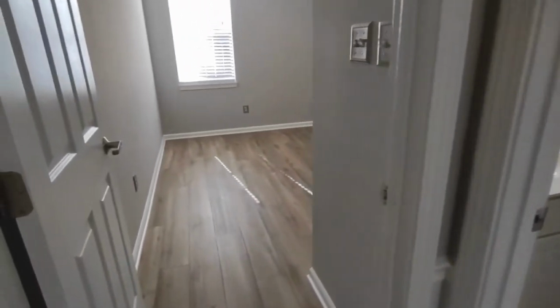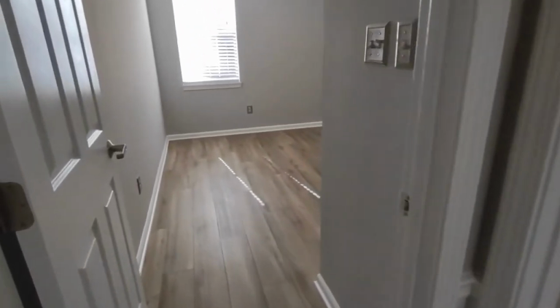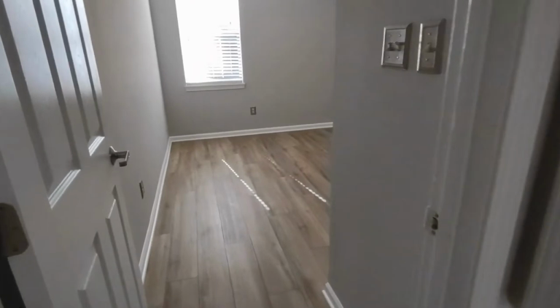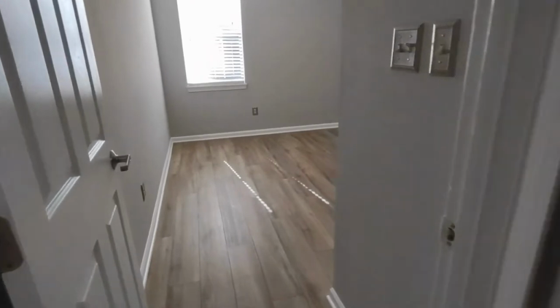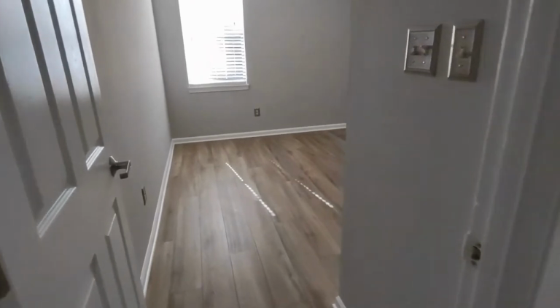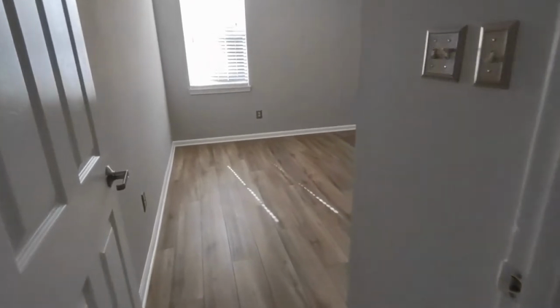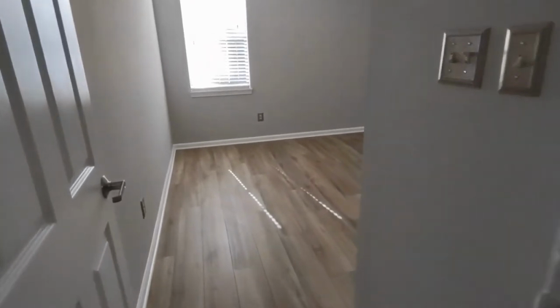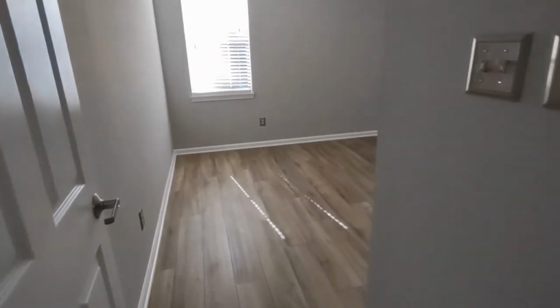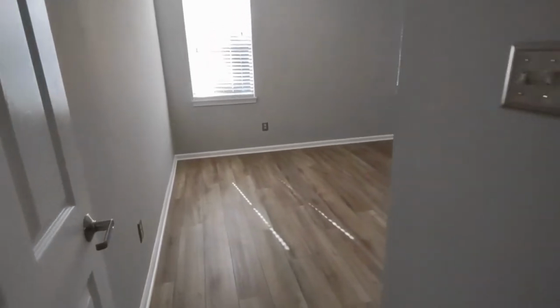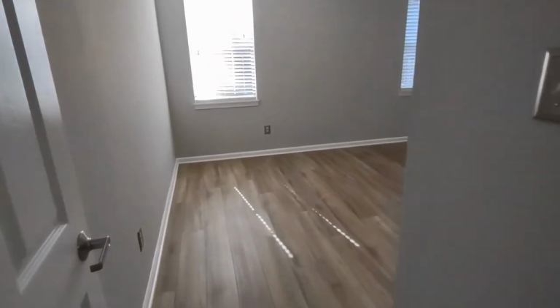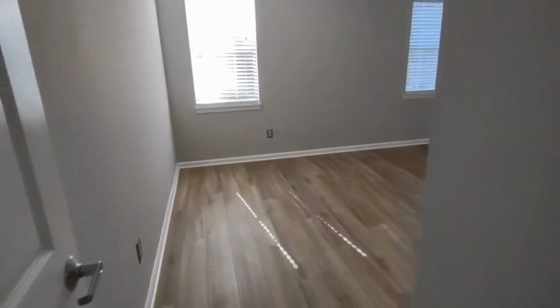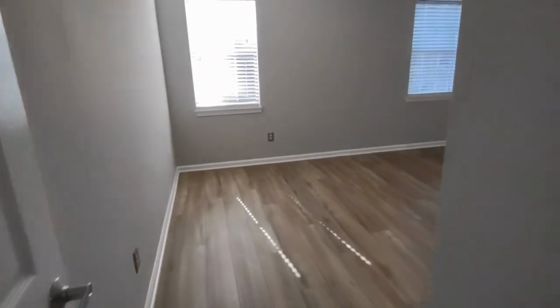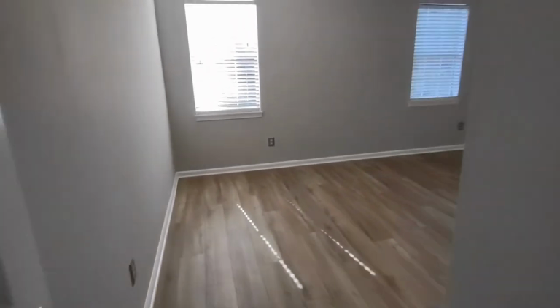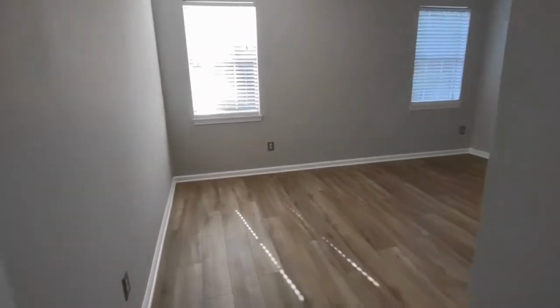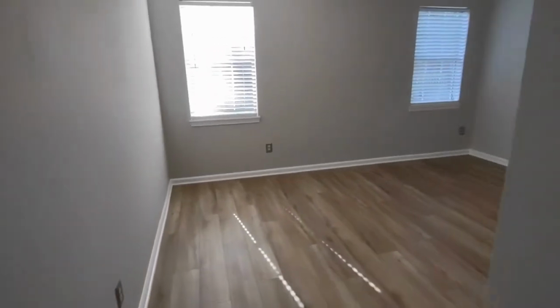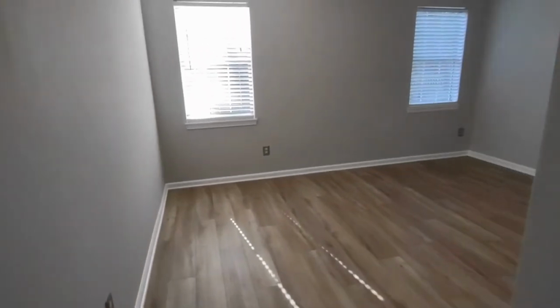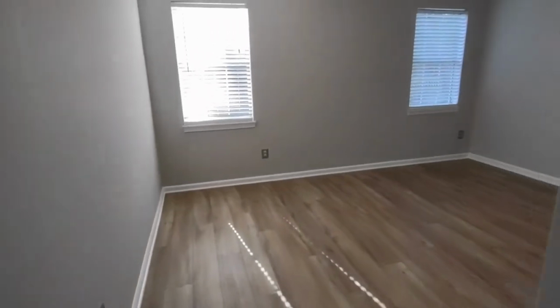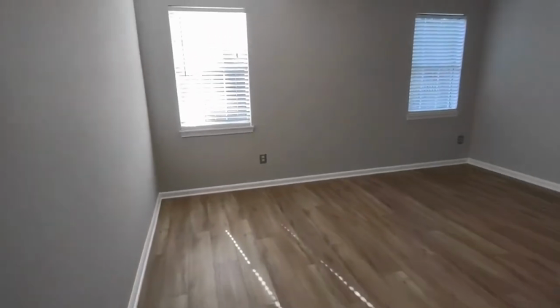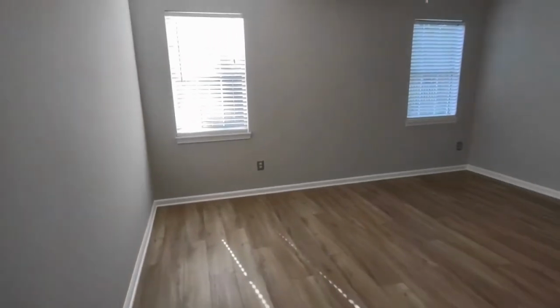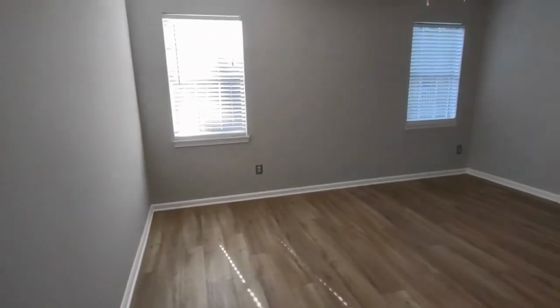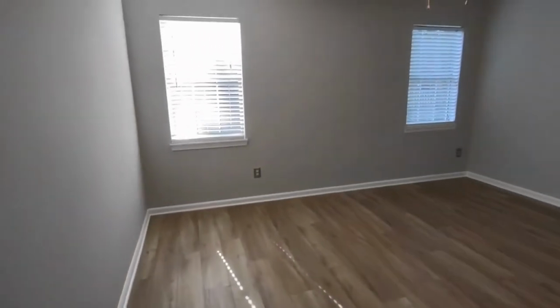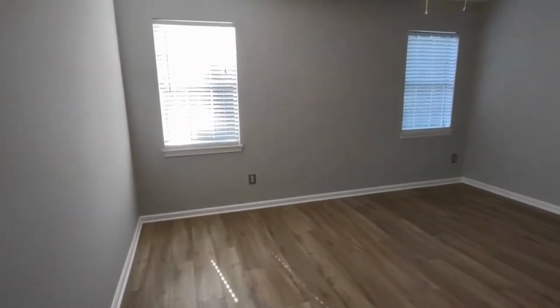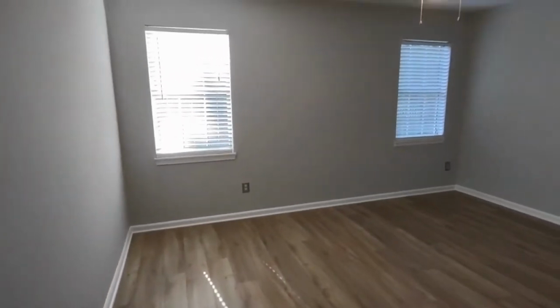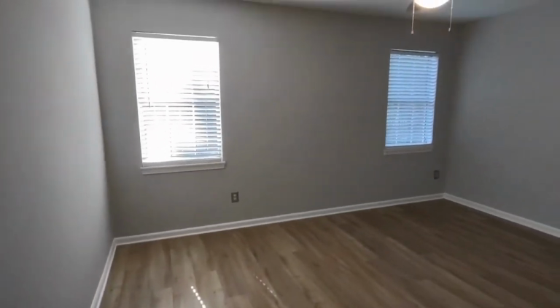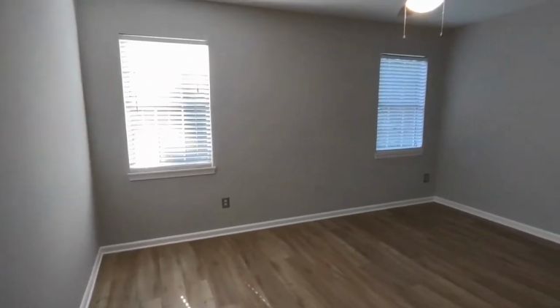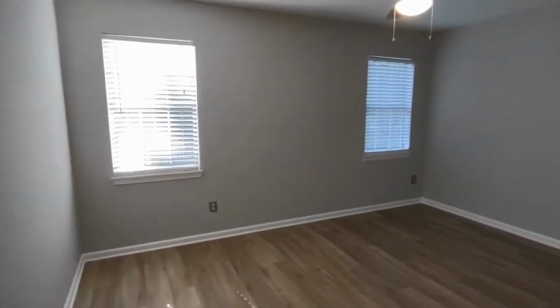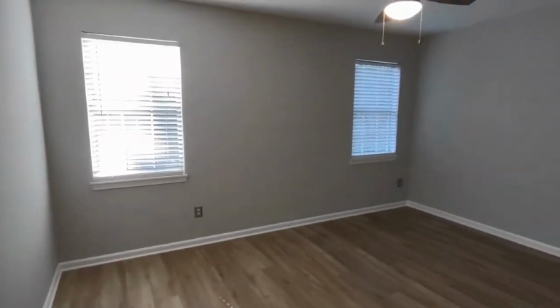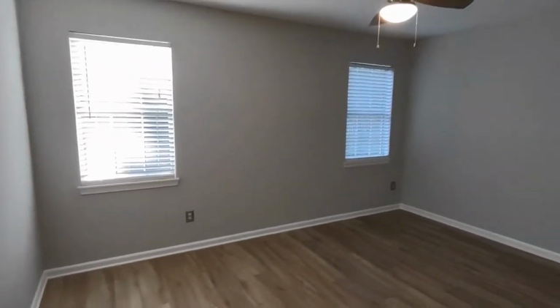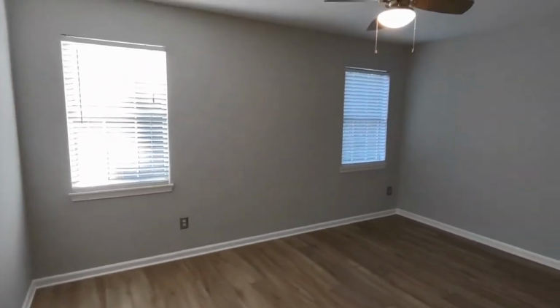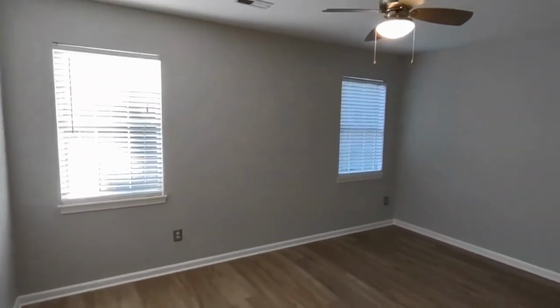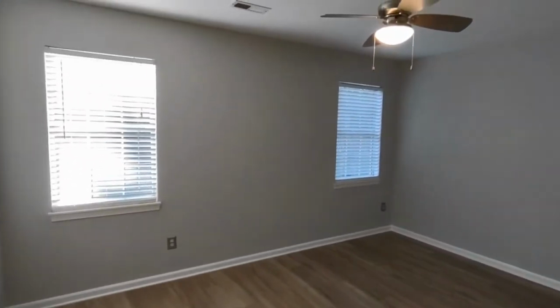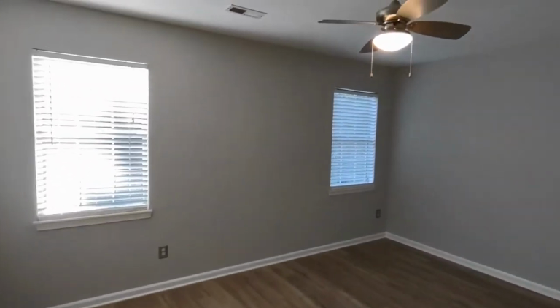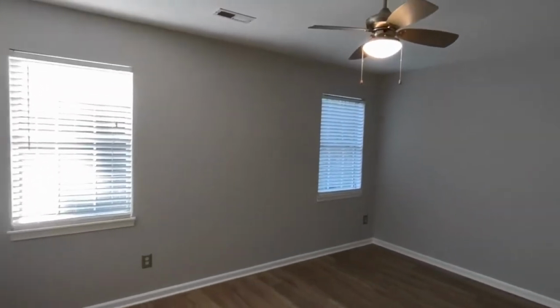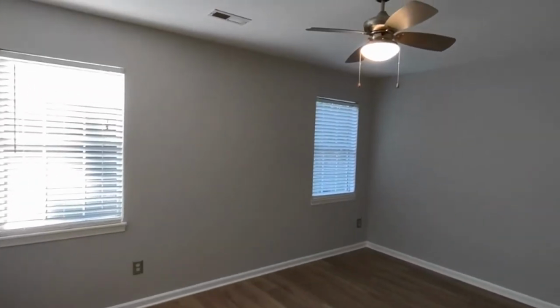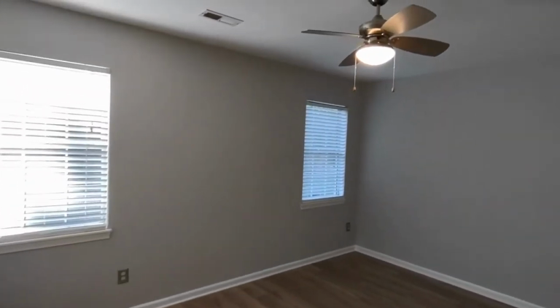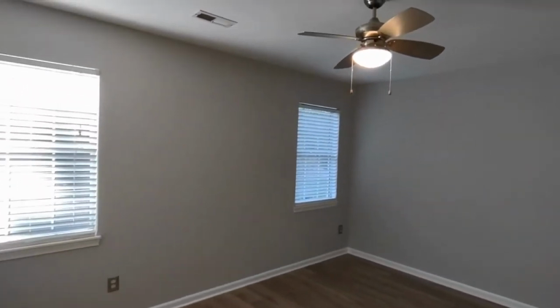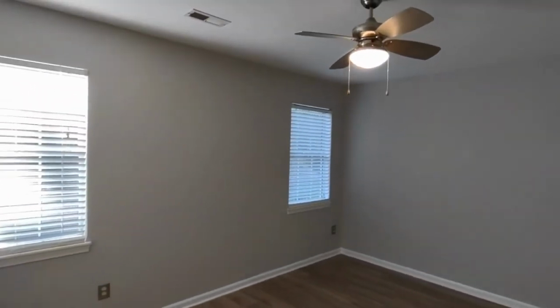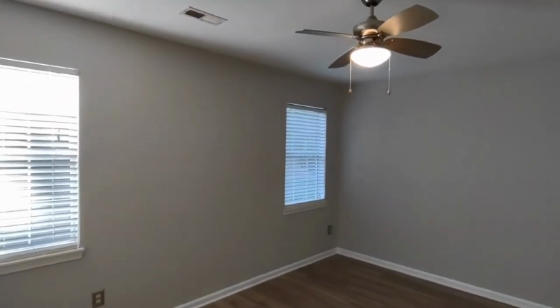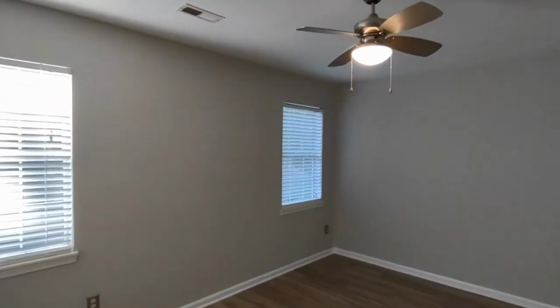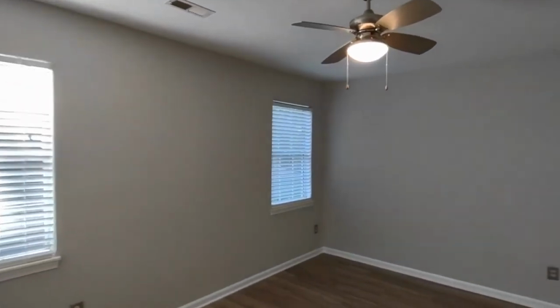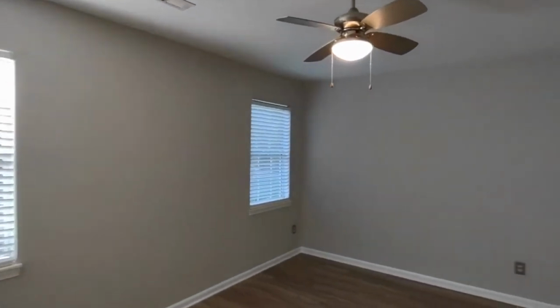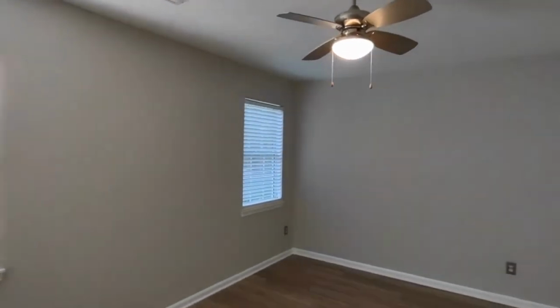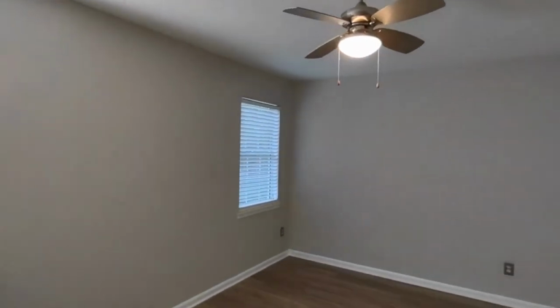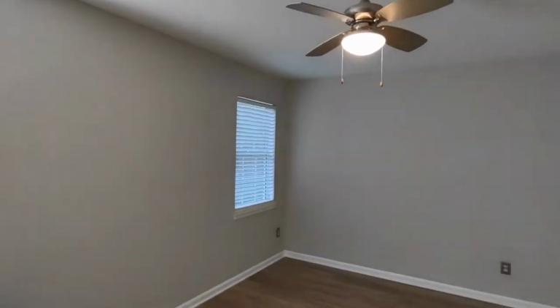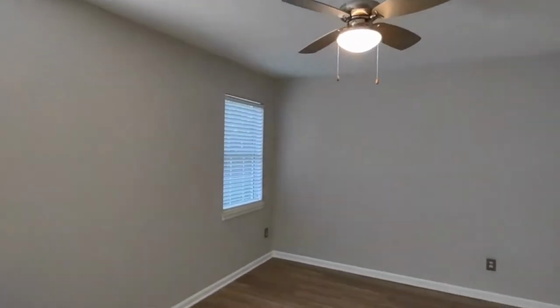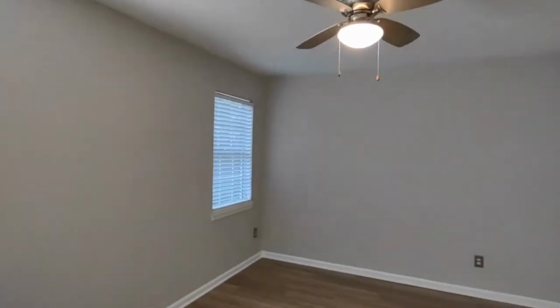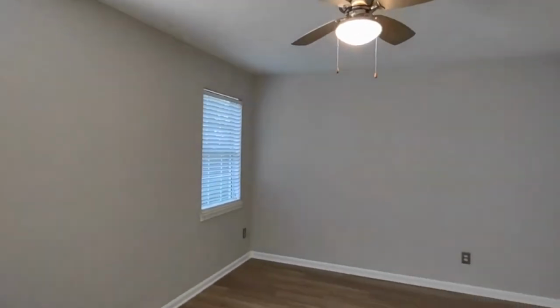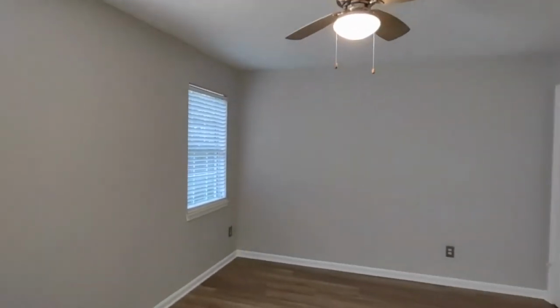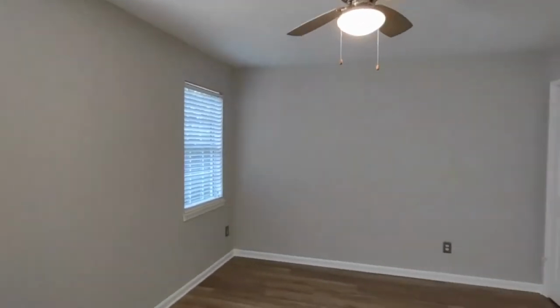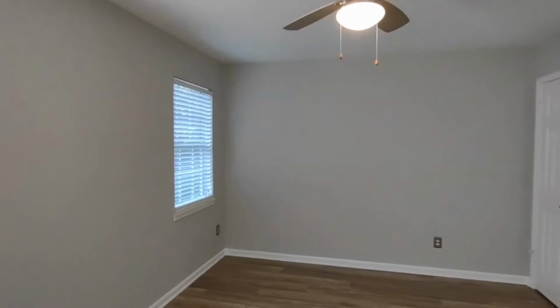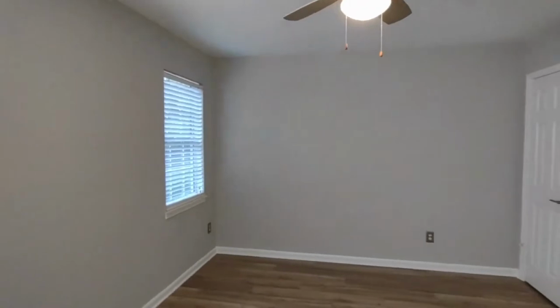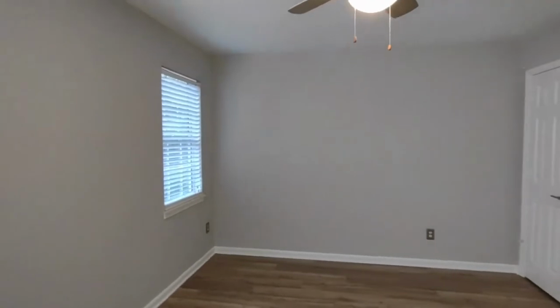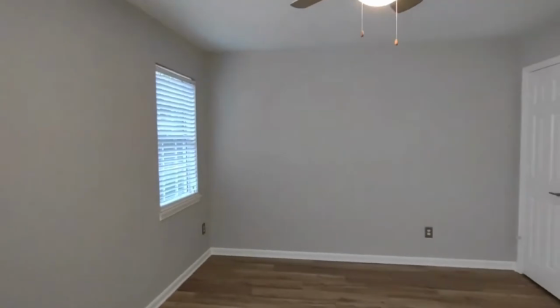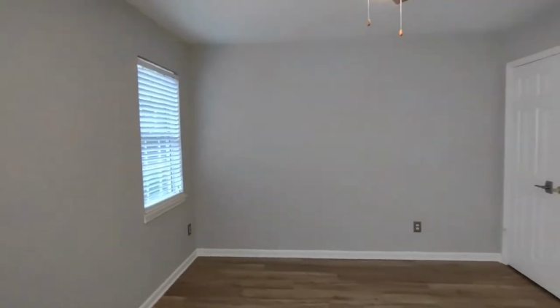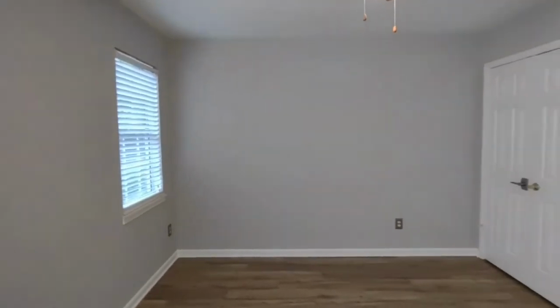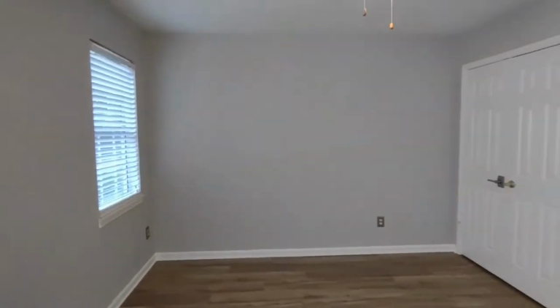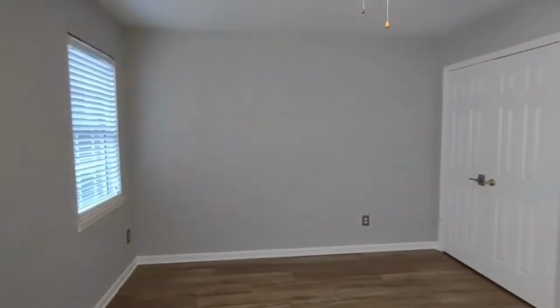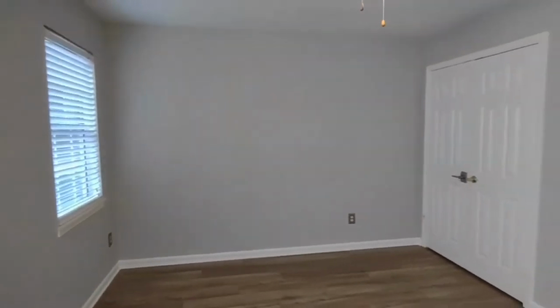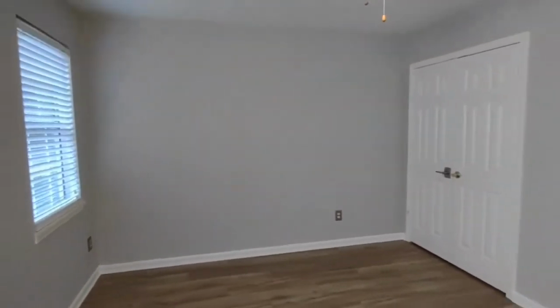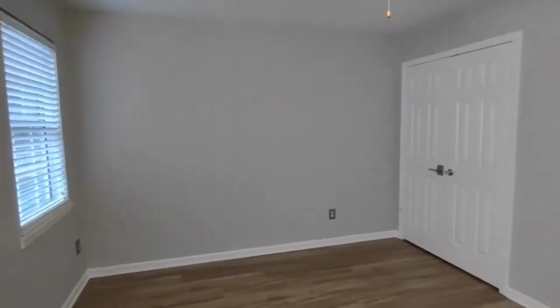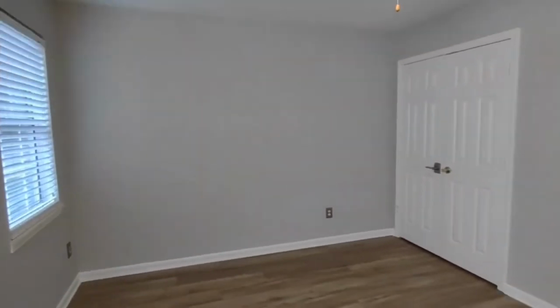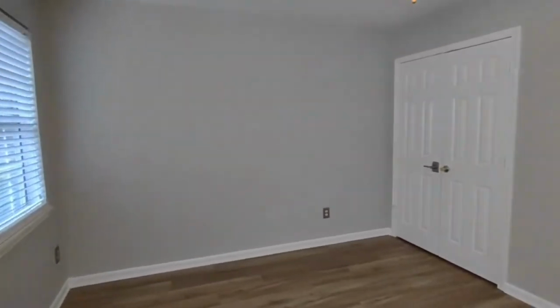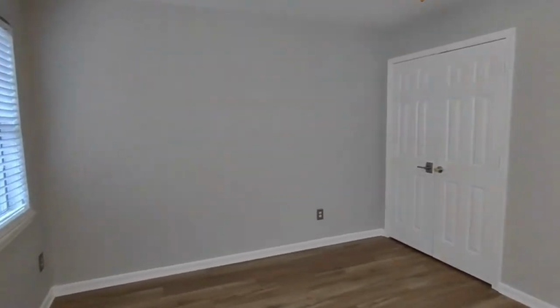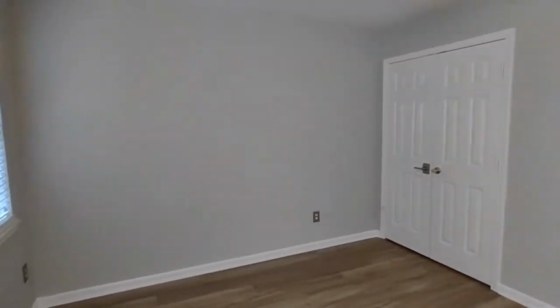Bedroom number two is here. We have two rear-facing windows in this bedroom, ceiling fan, and large closets.